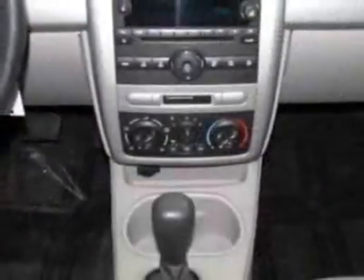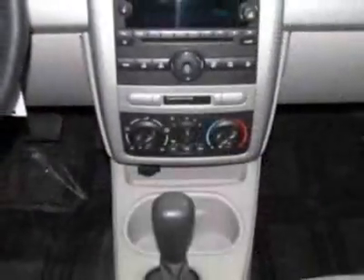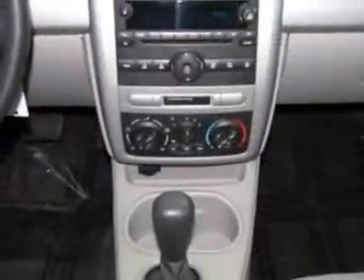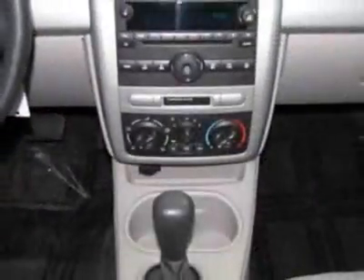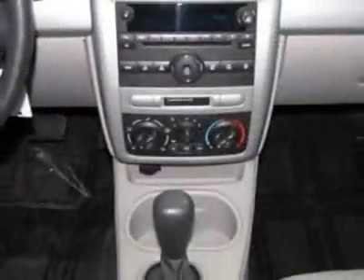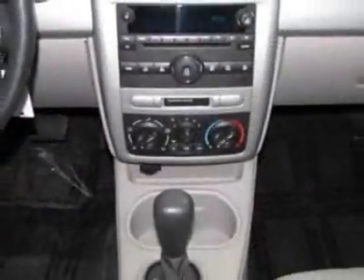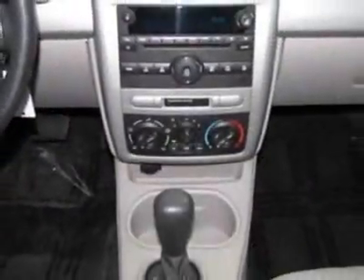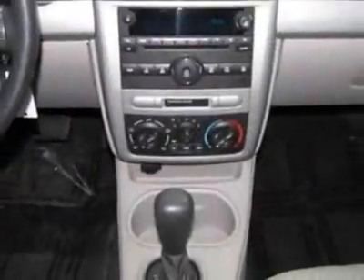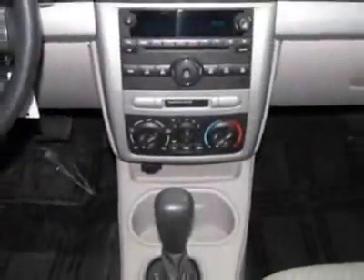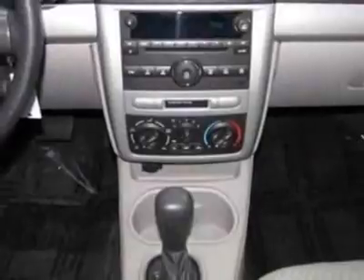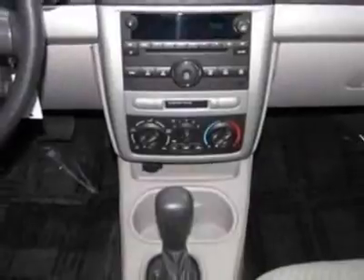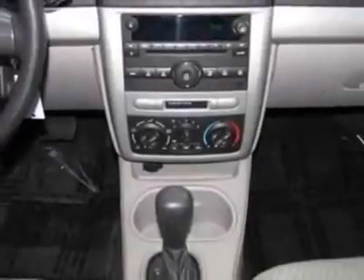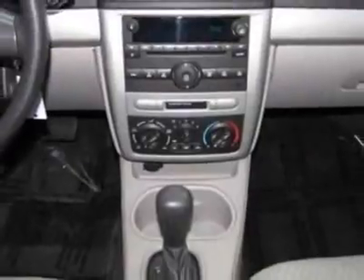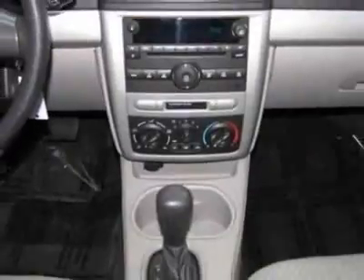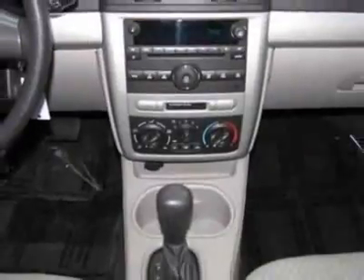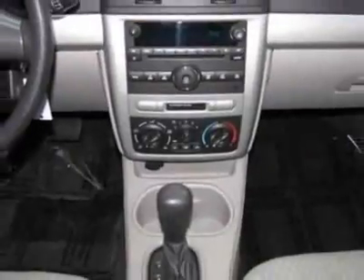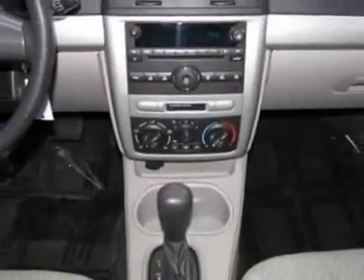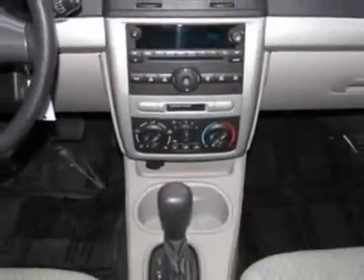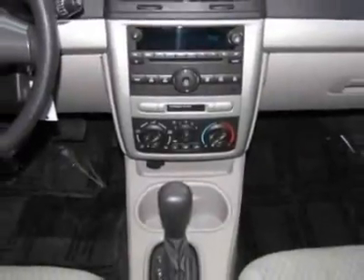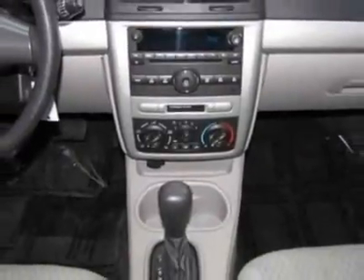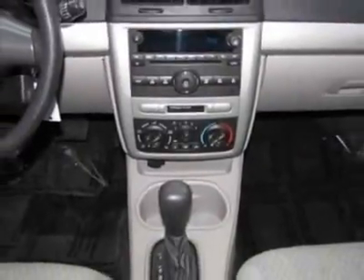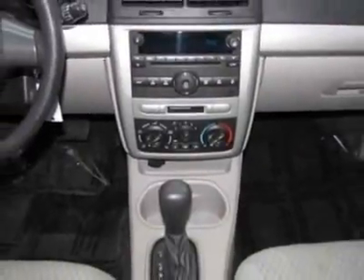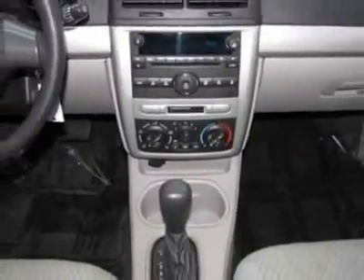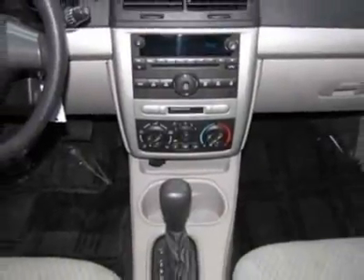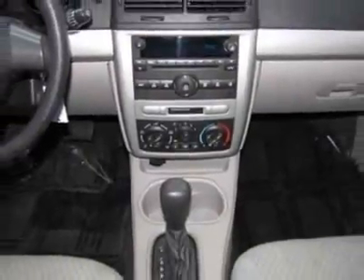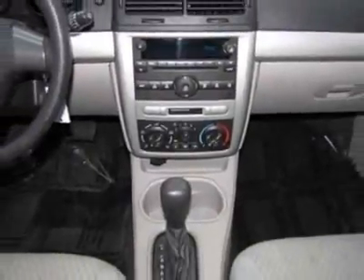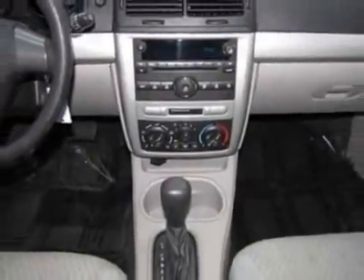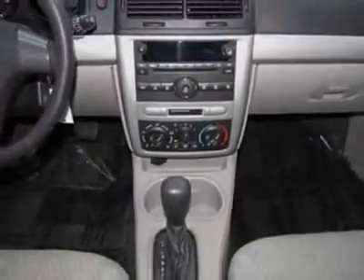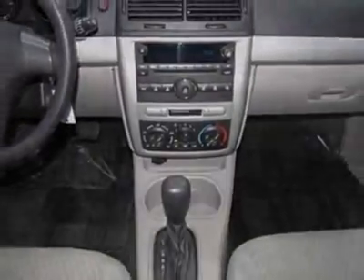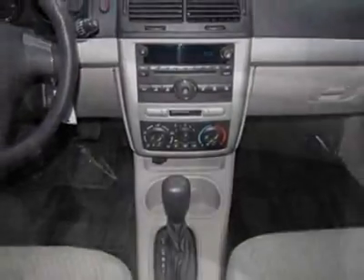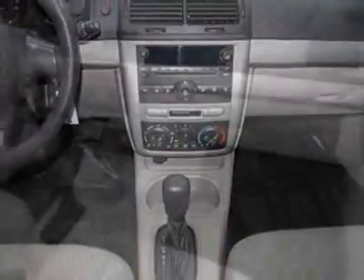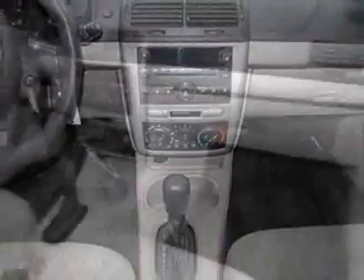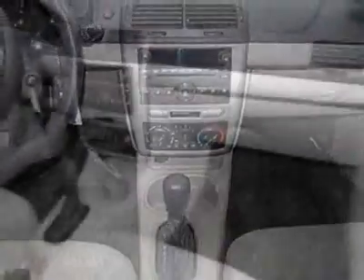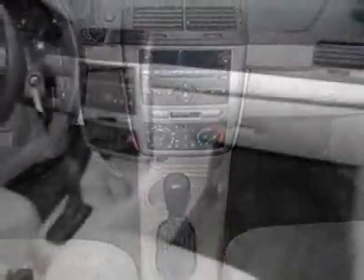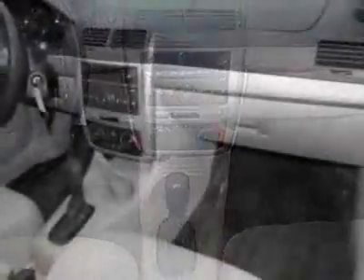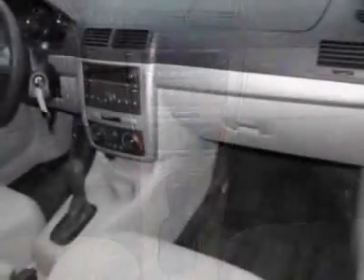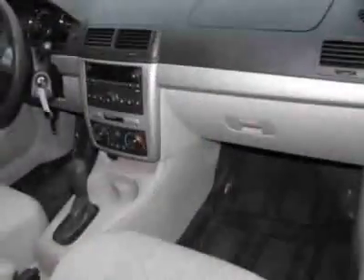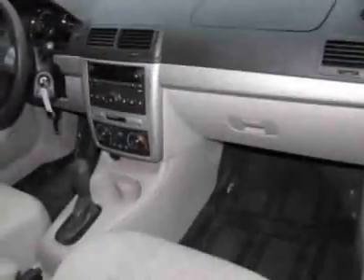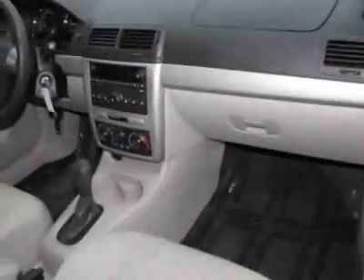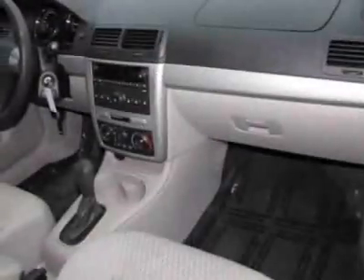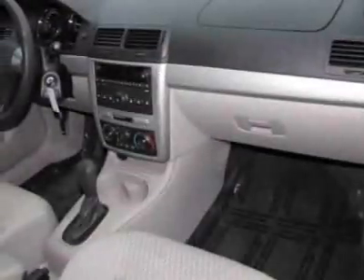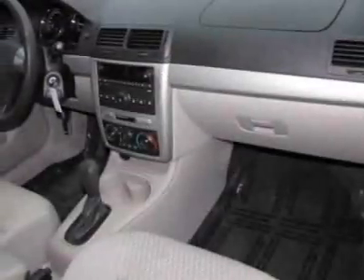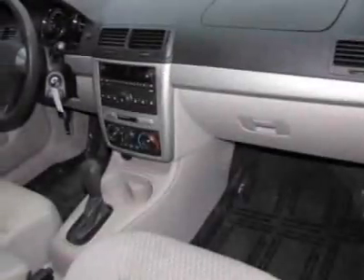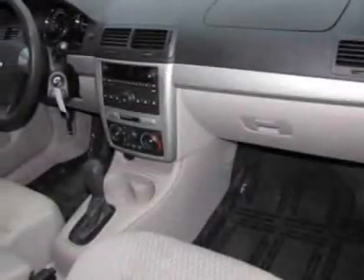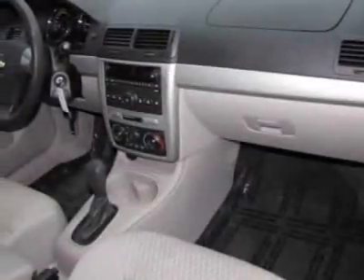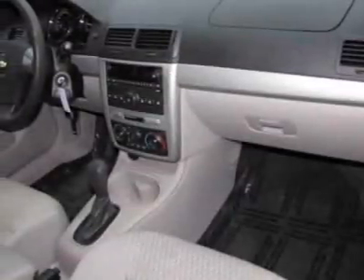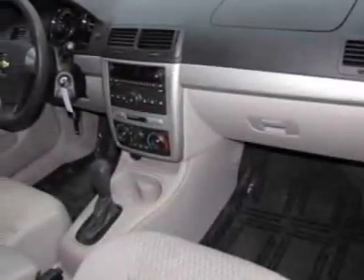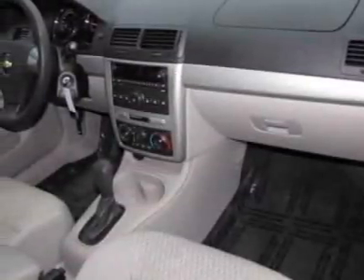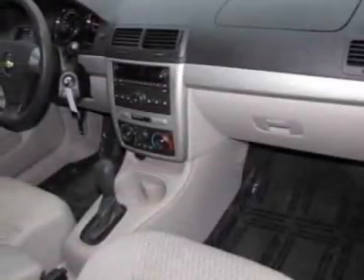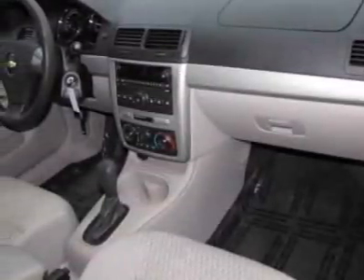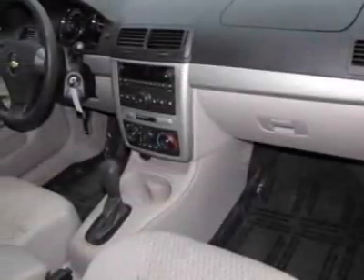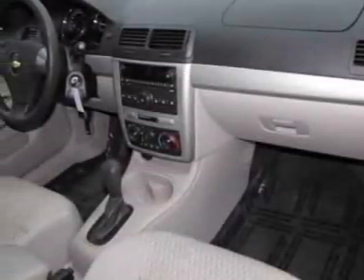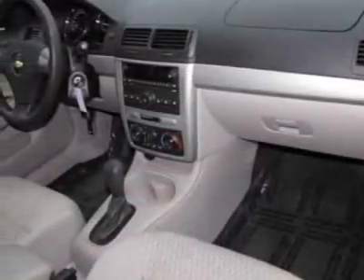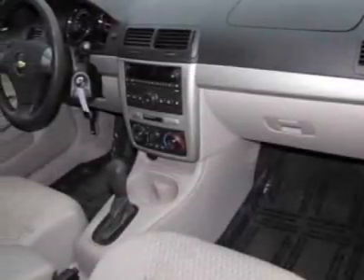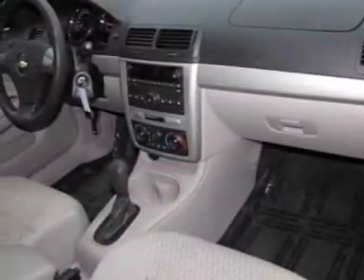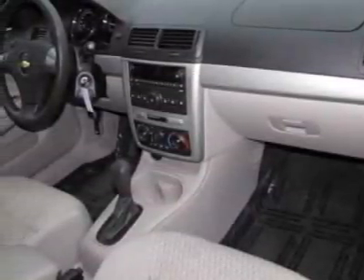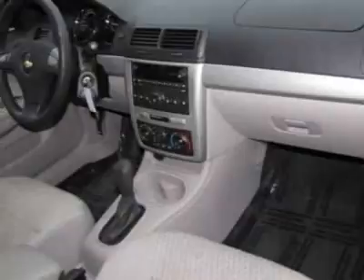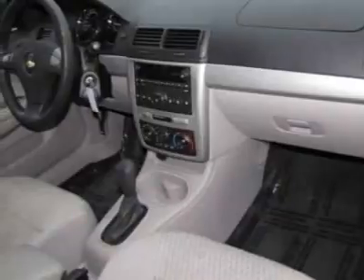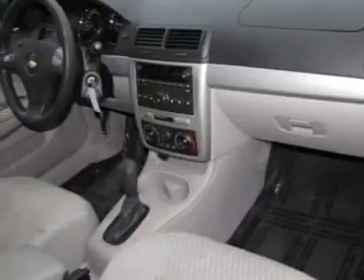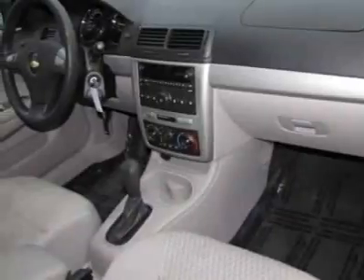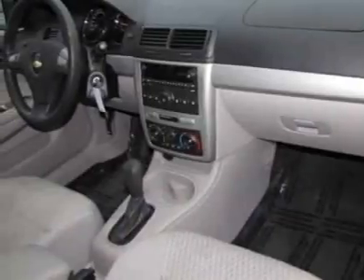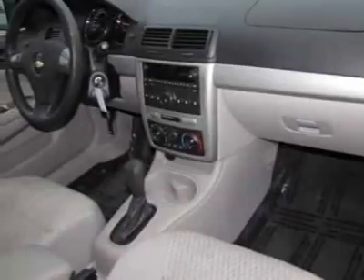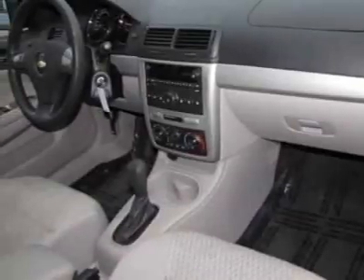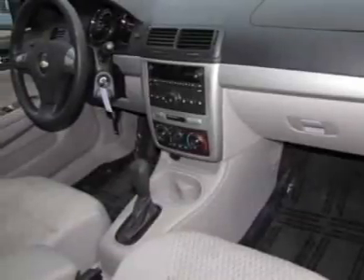Additional options for this vehicle include power steering, CD player, air conditioning, and keyless entry.